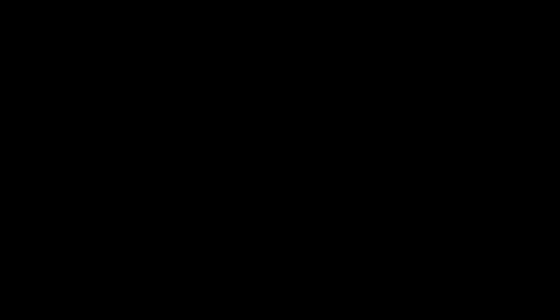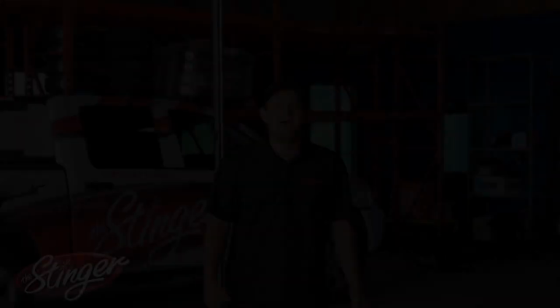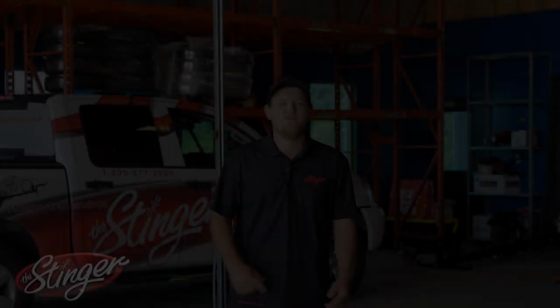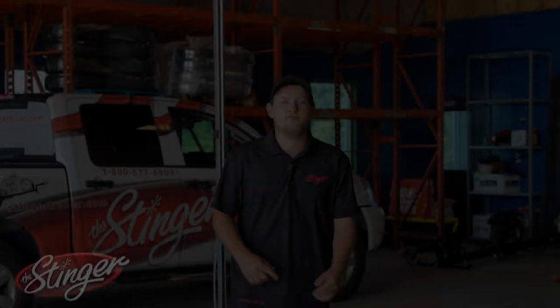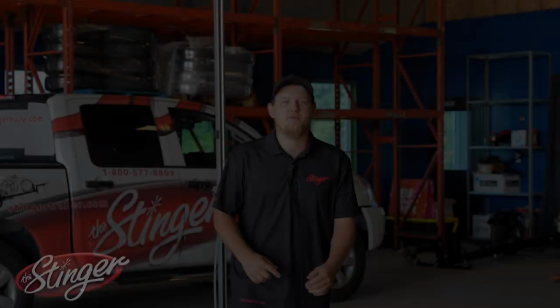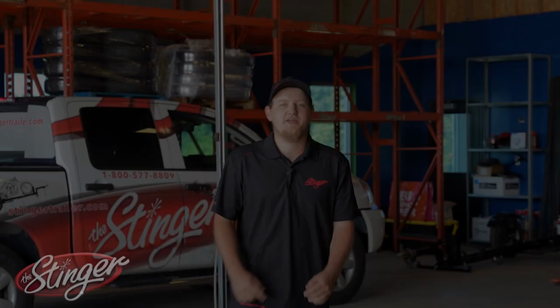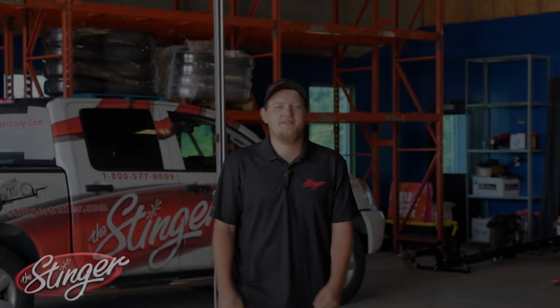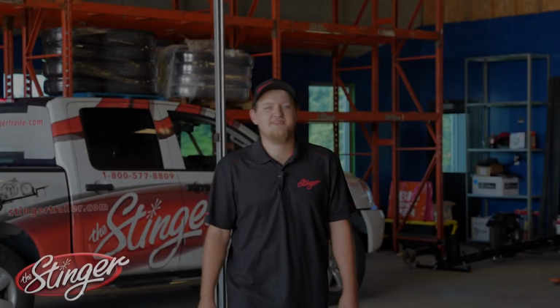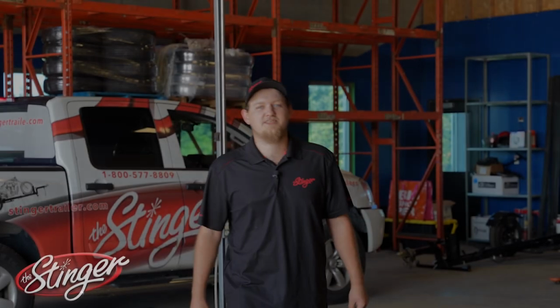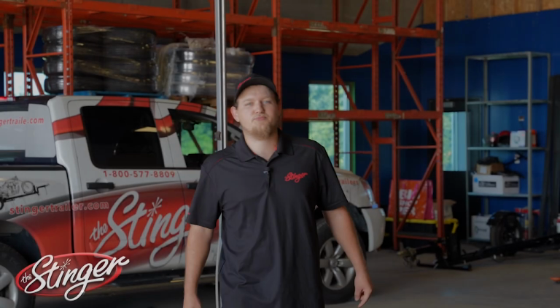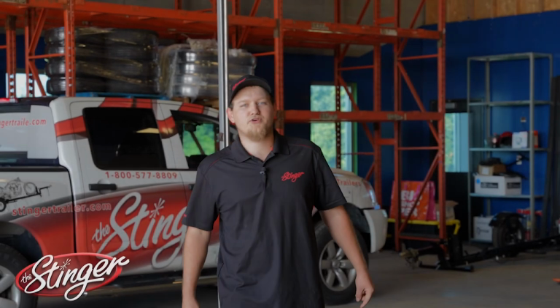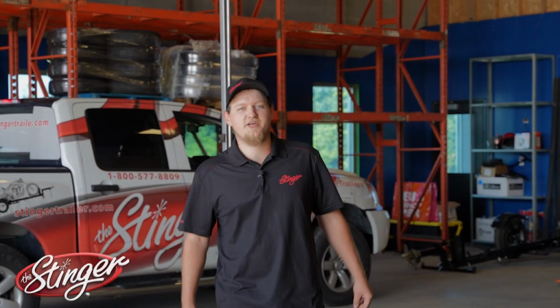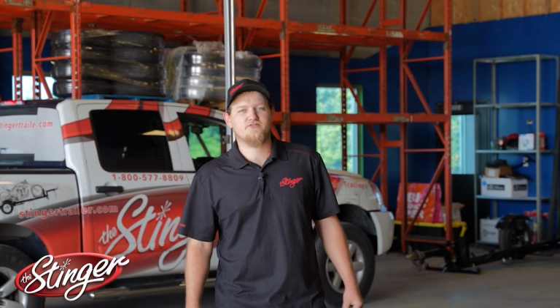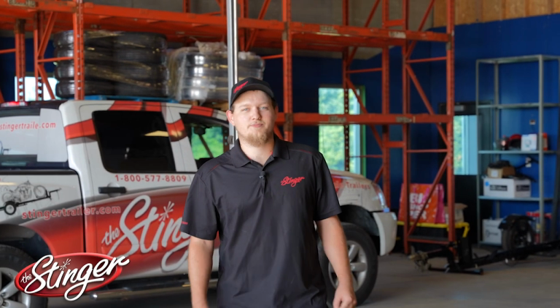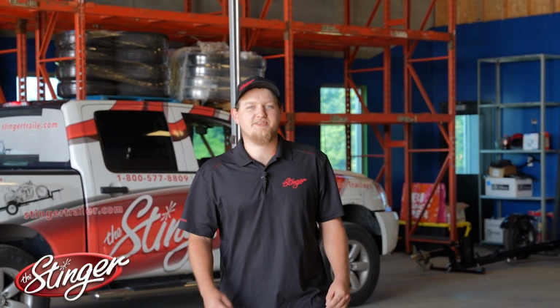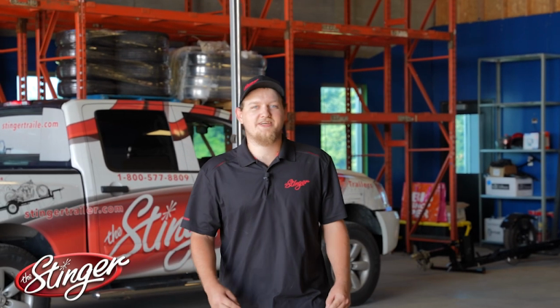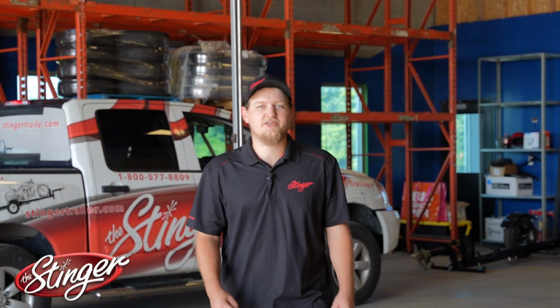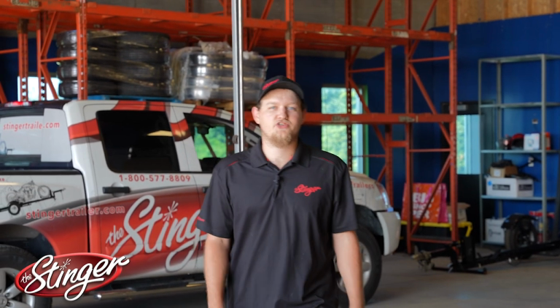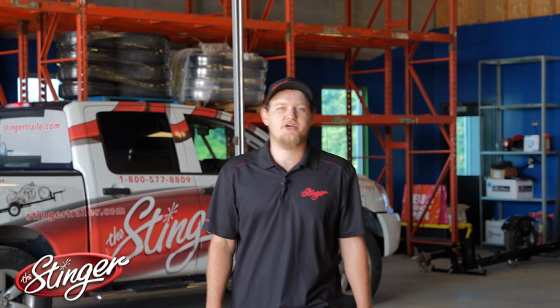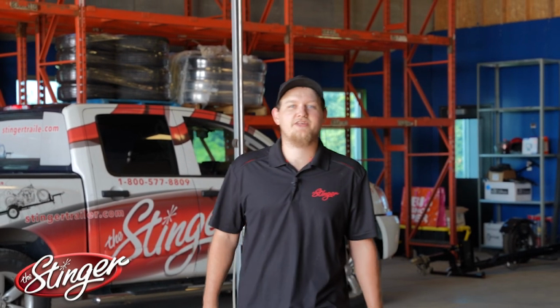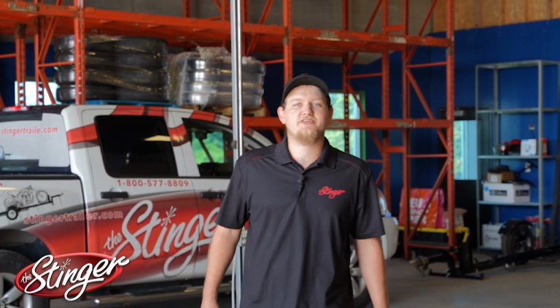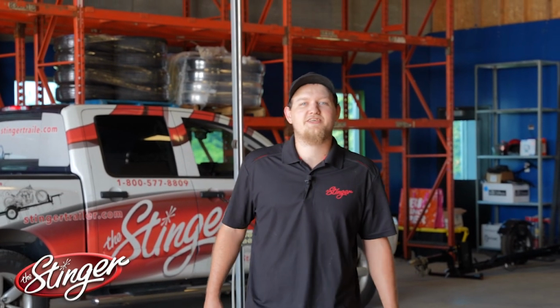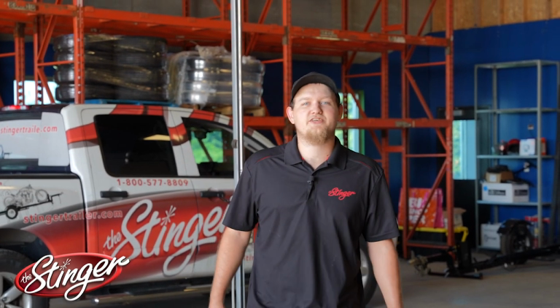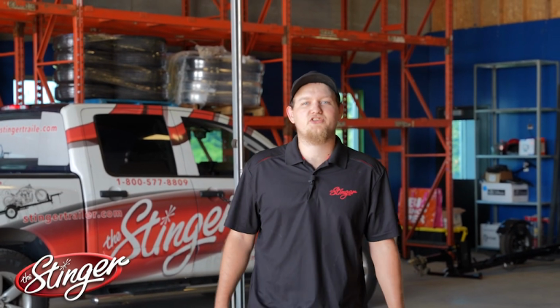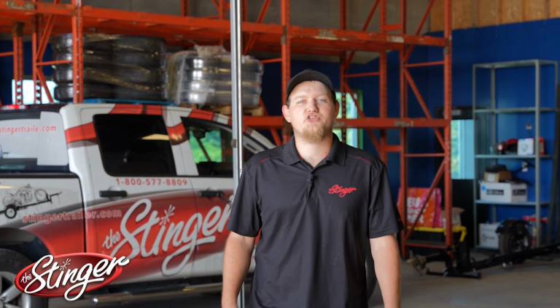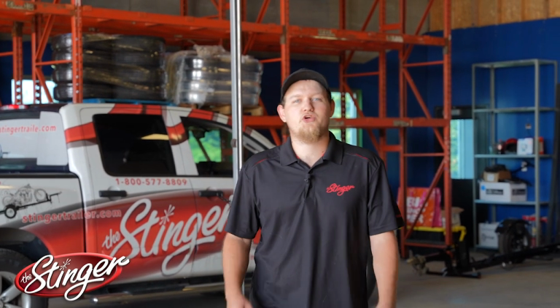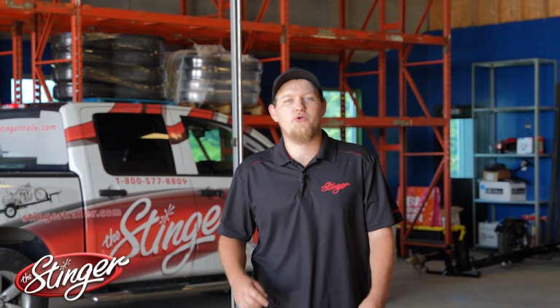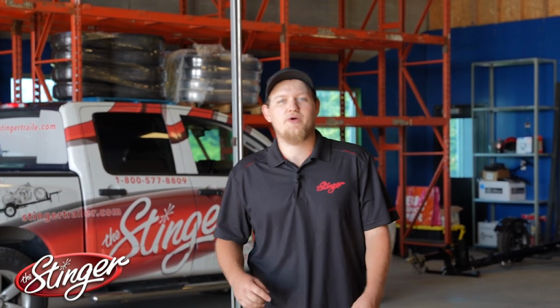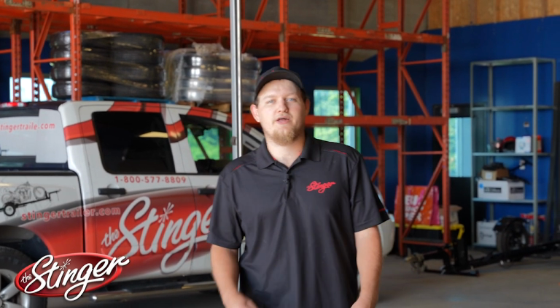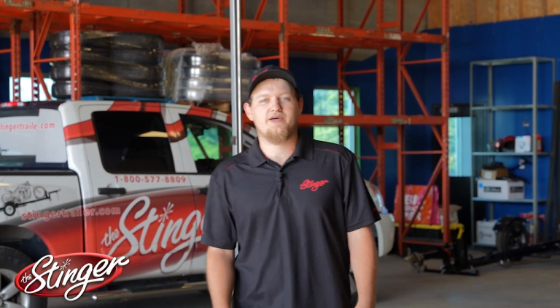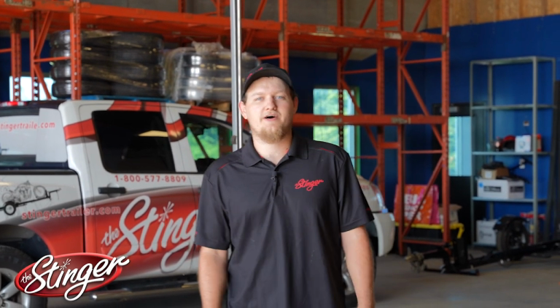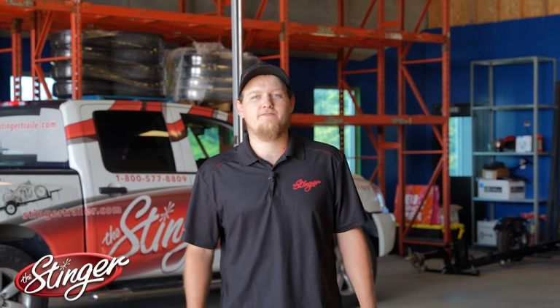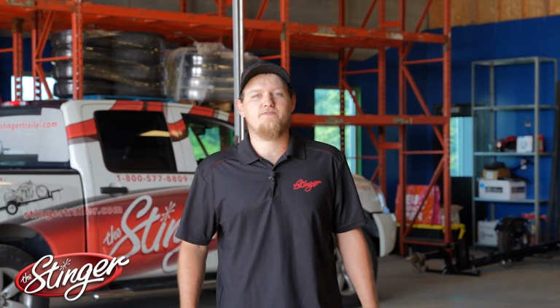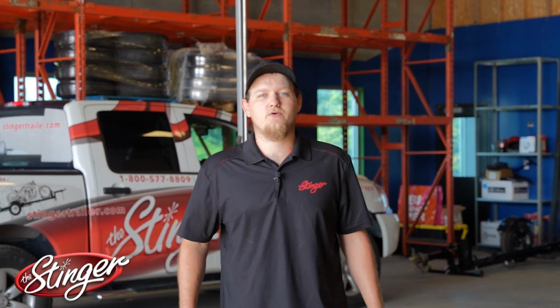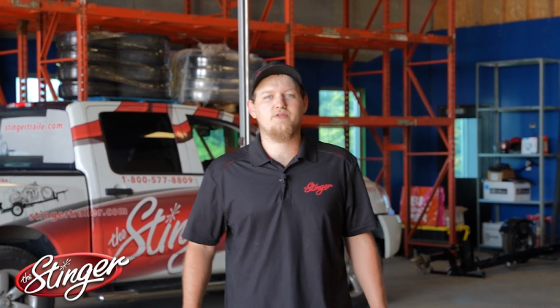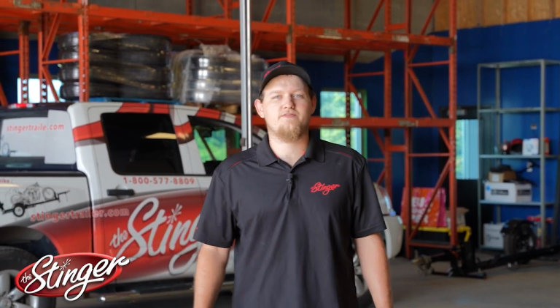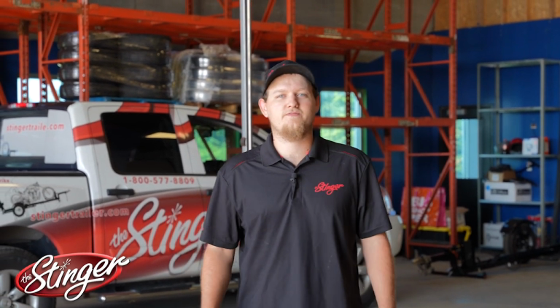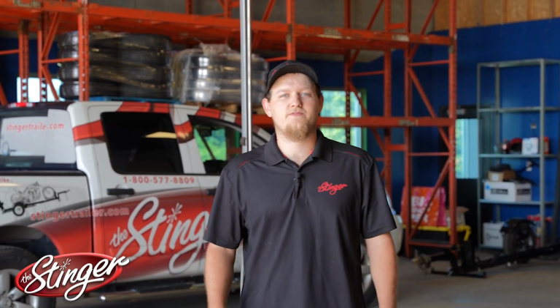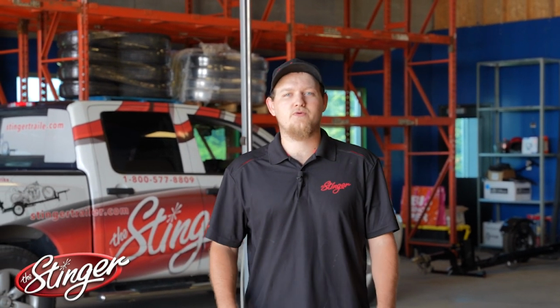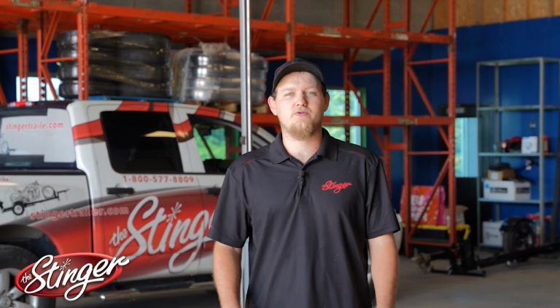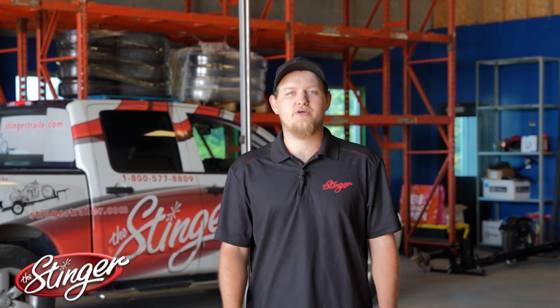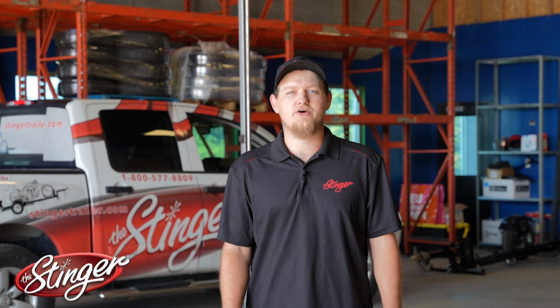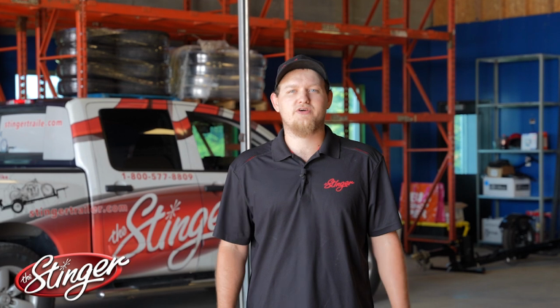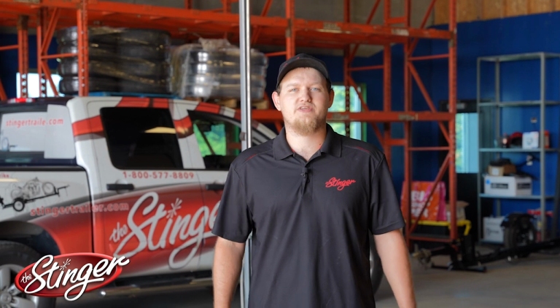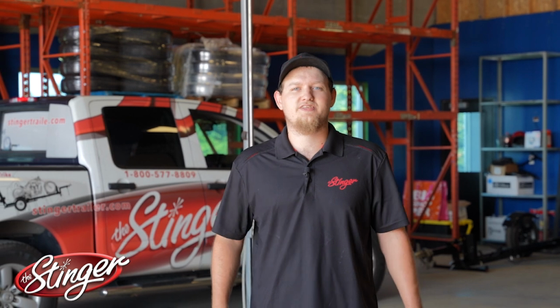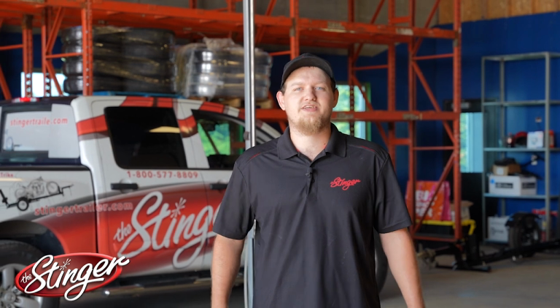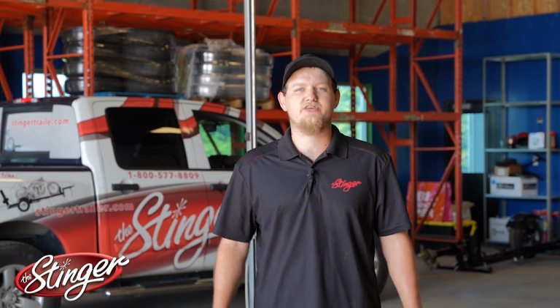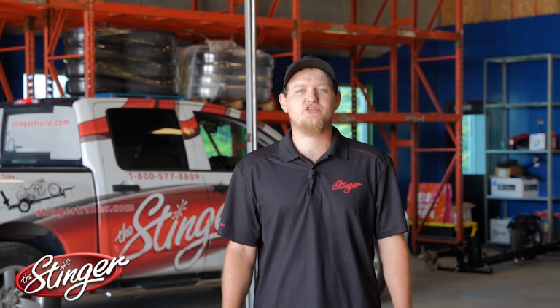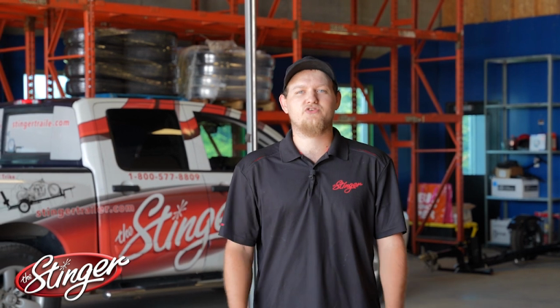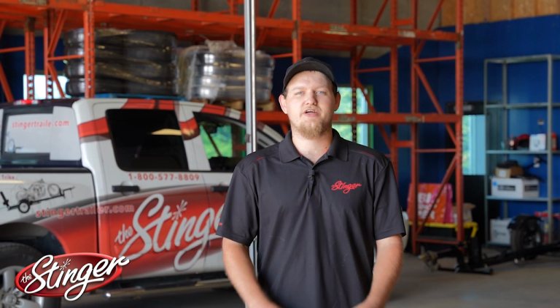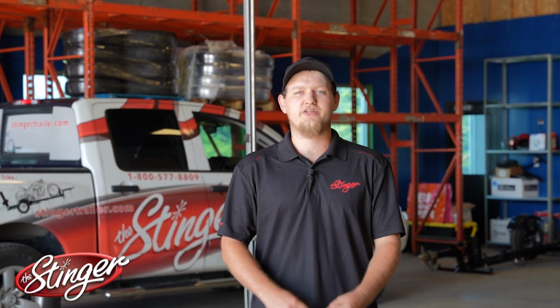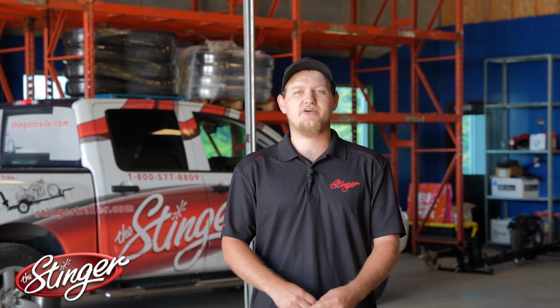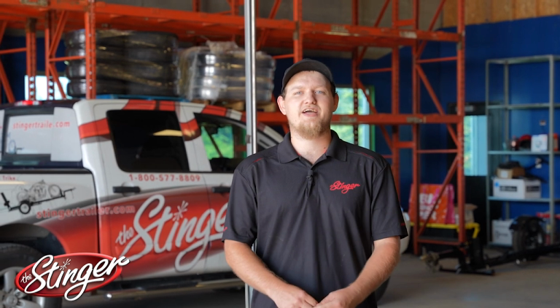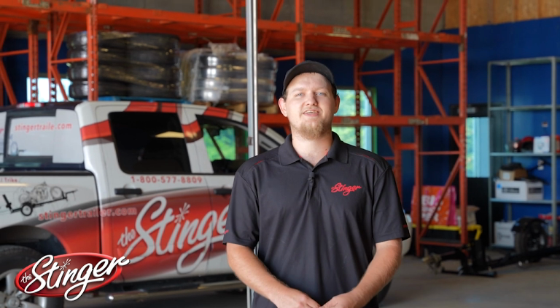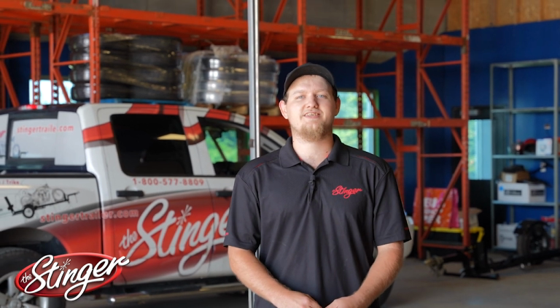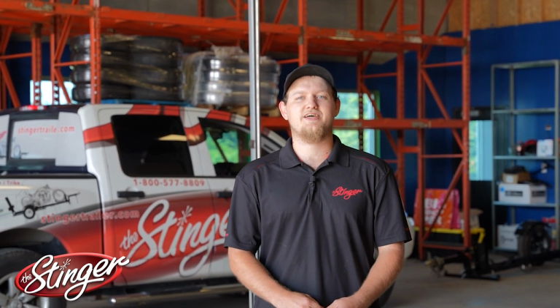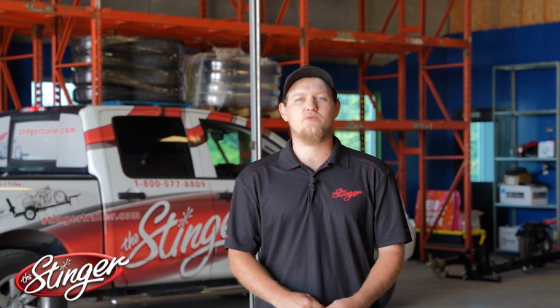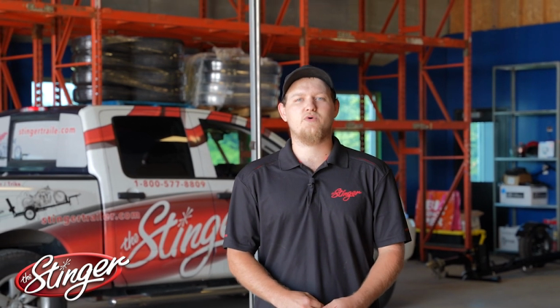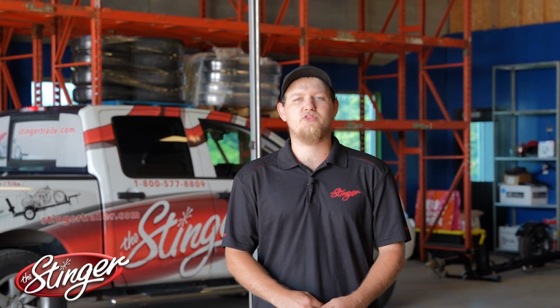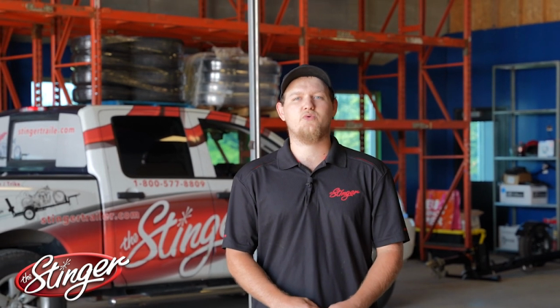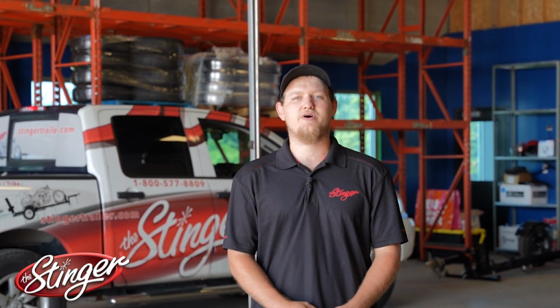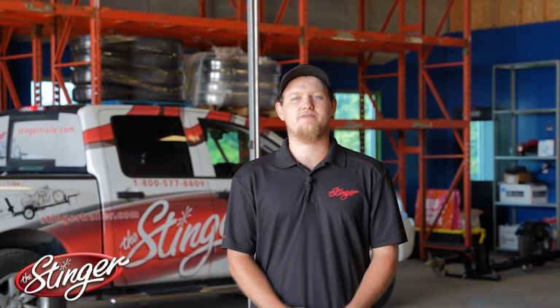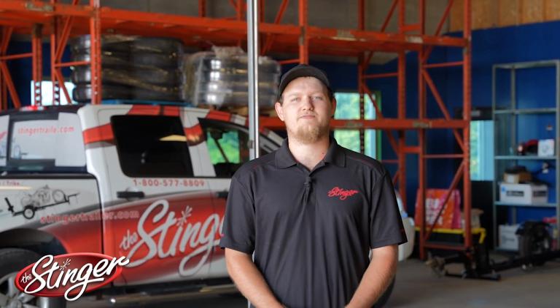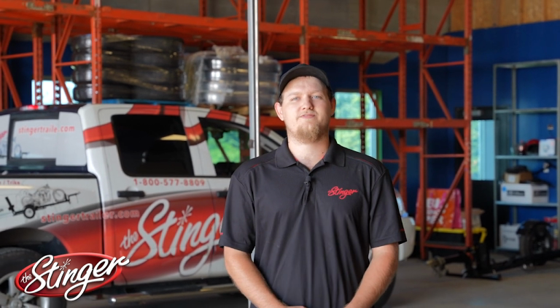Hi everybody, this is Bryce from Stinger Trailers, here to show you how to unfold and fold our Stinger Trailer XL112.